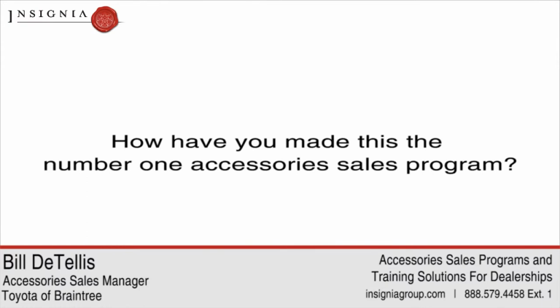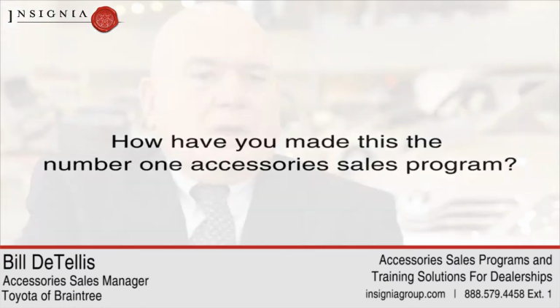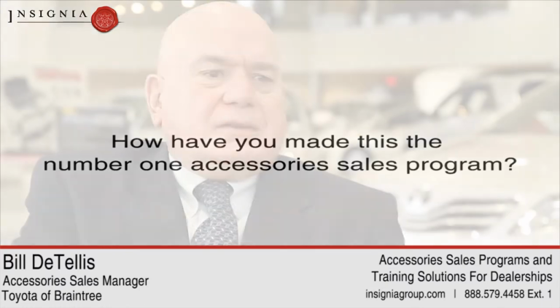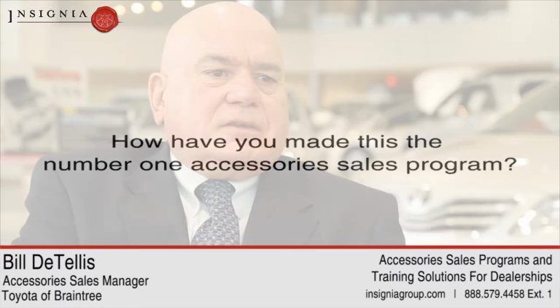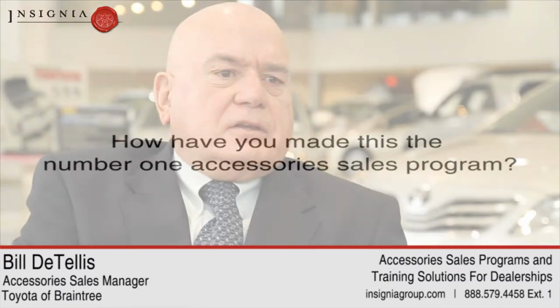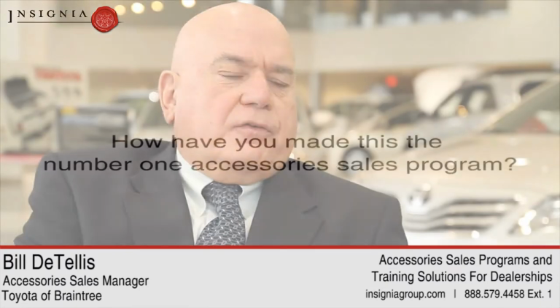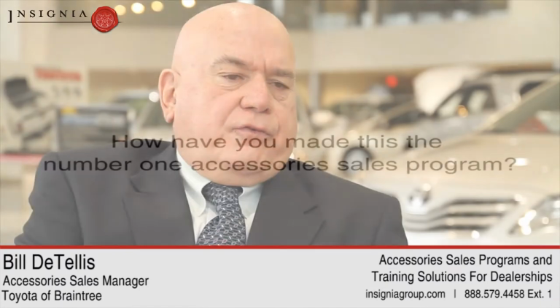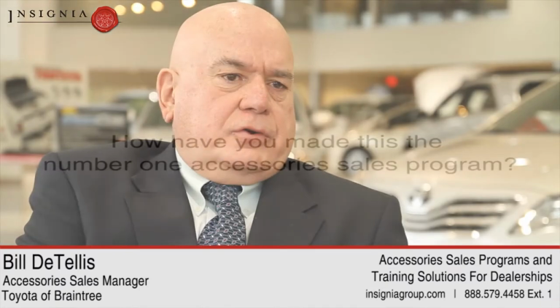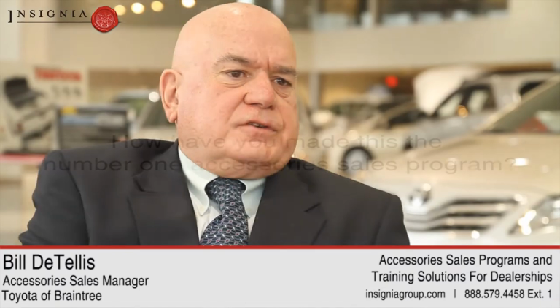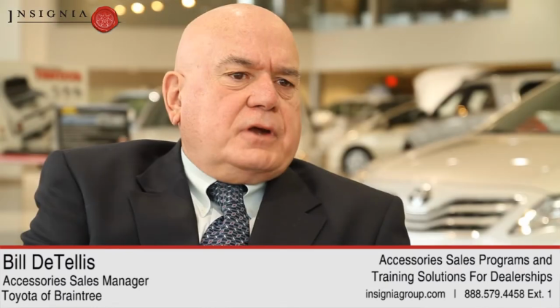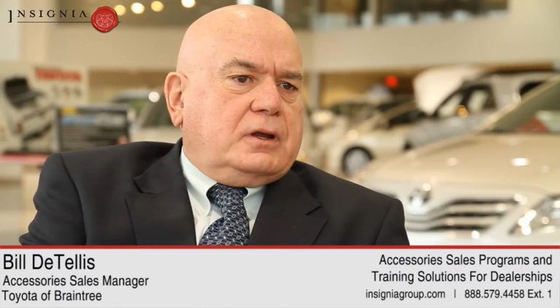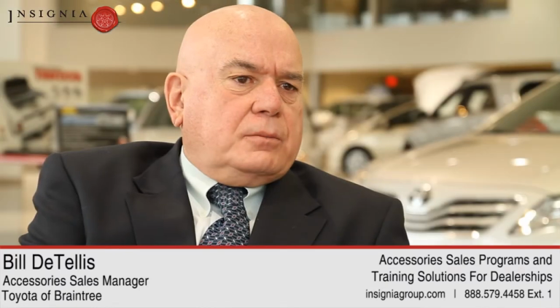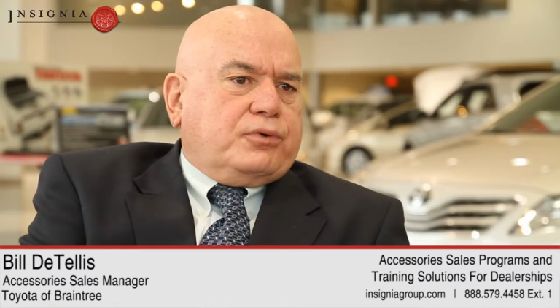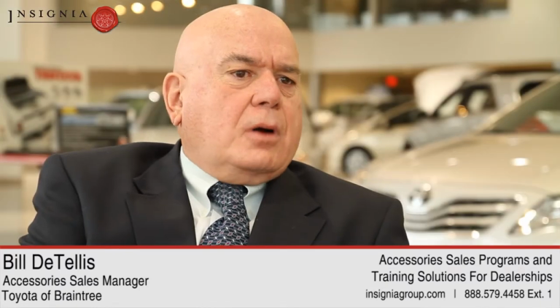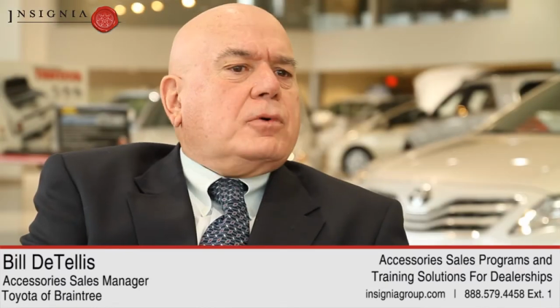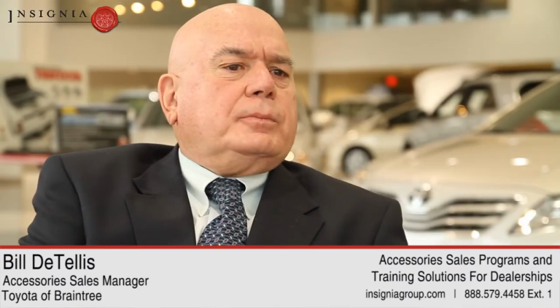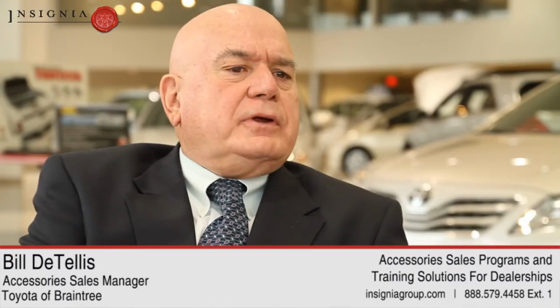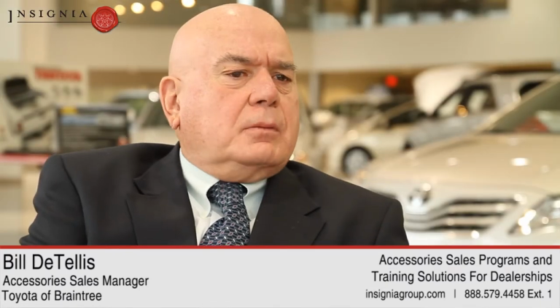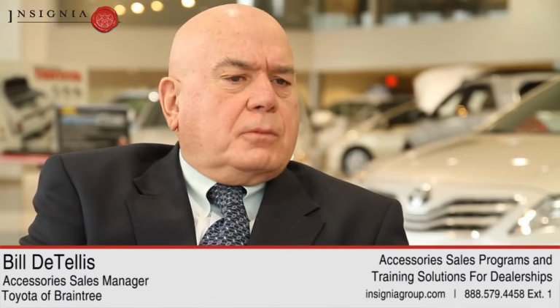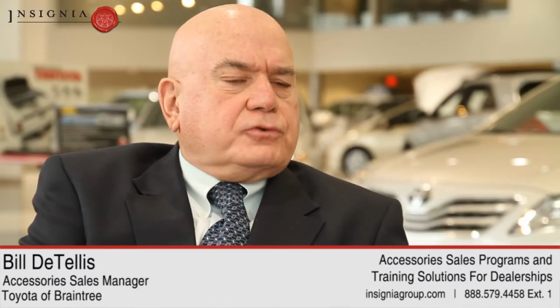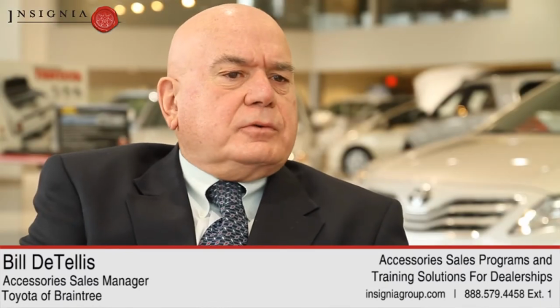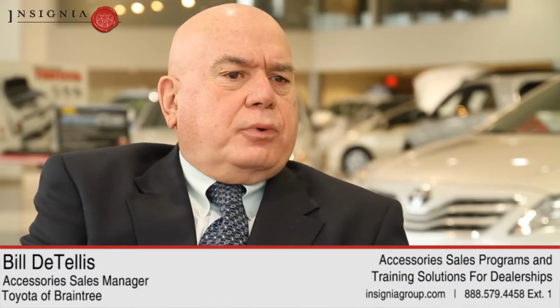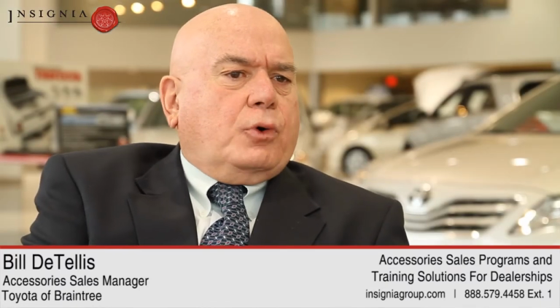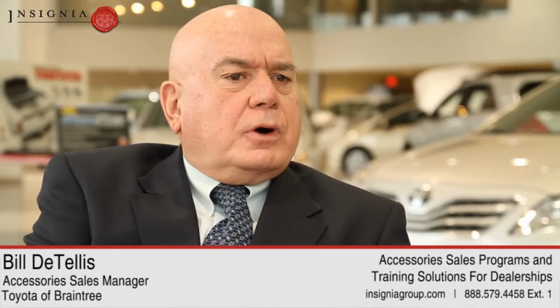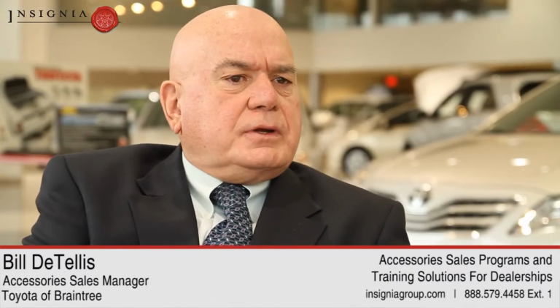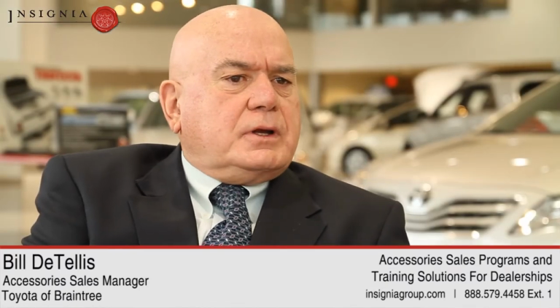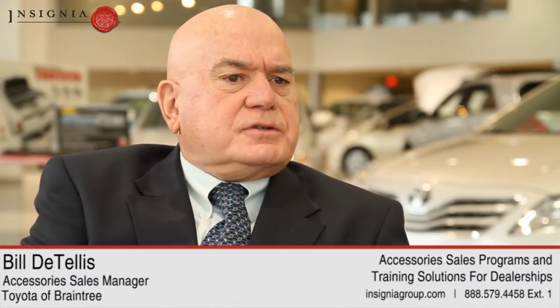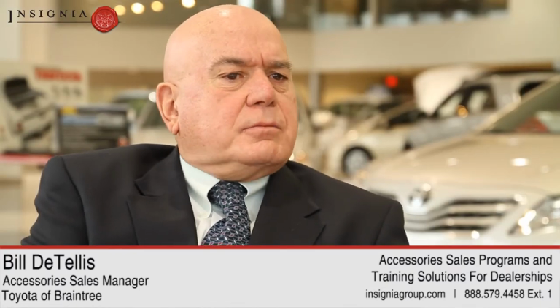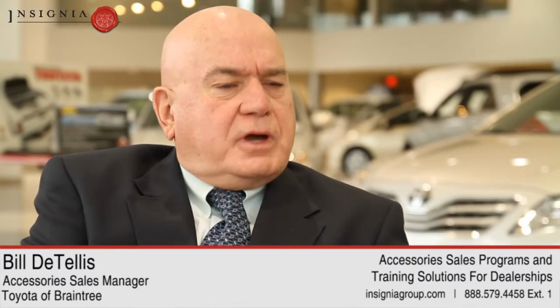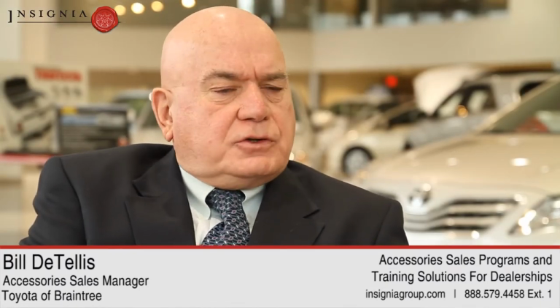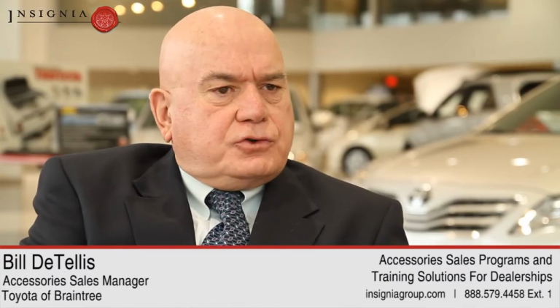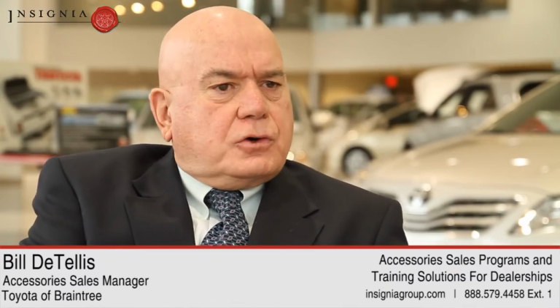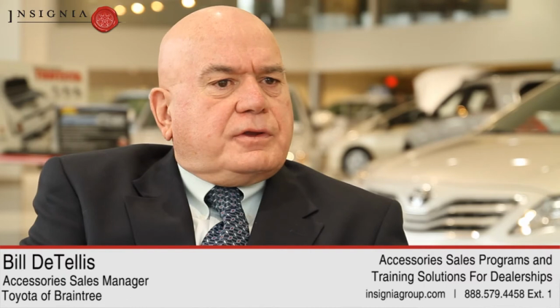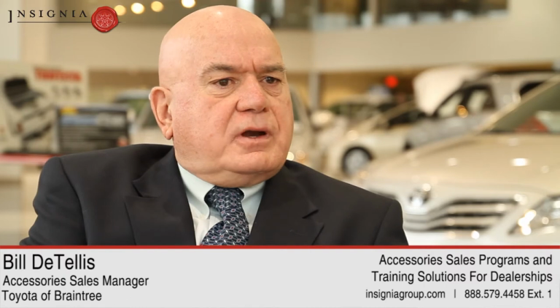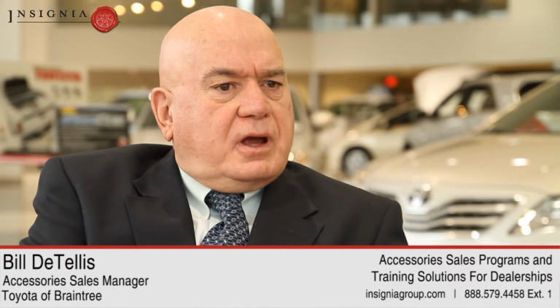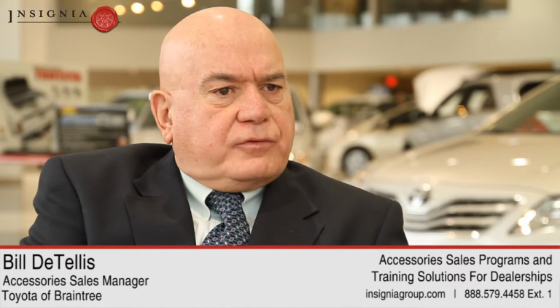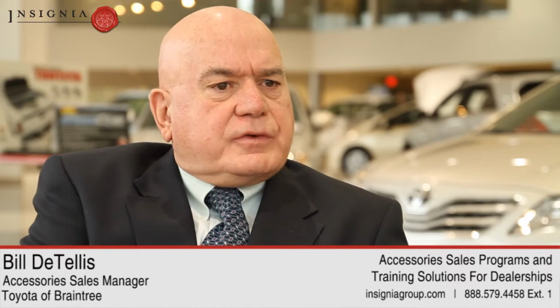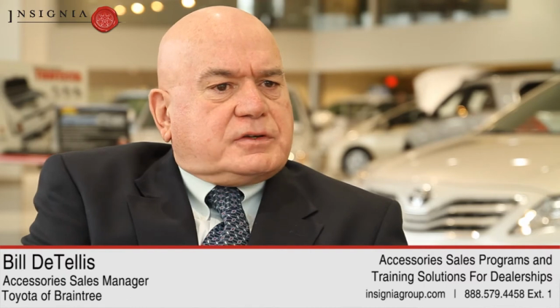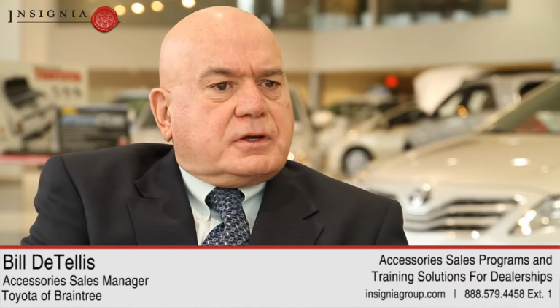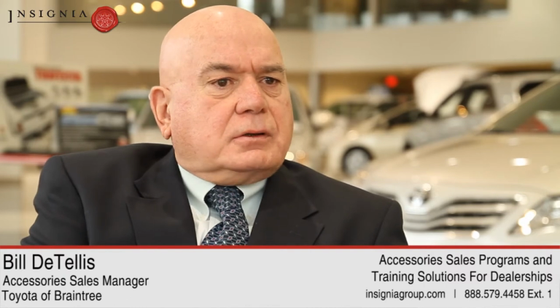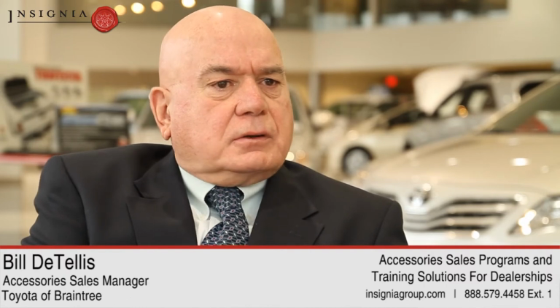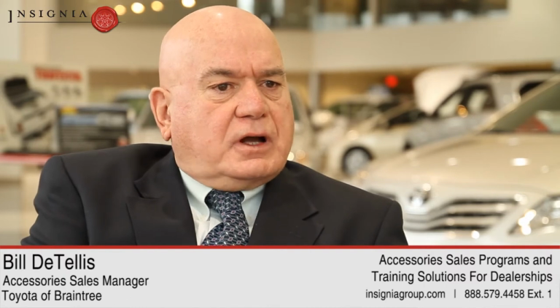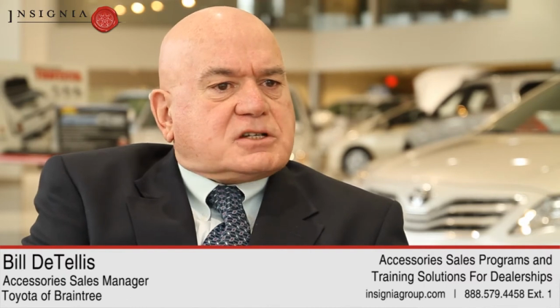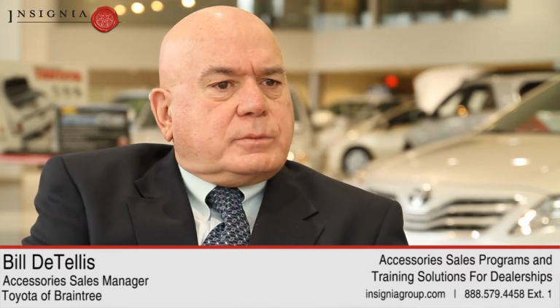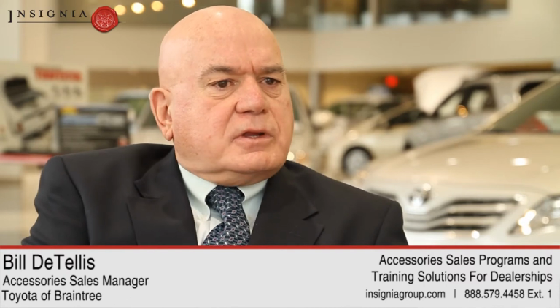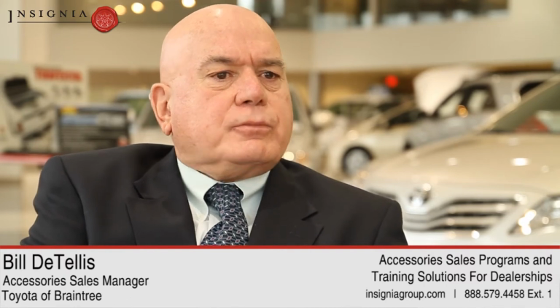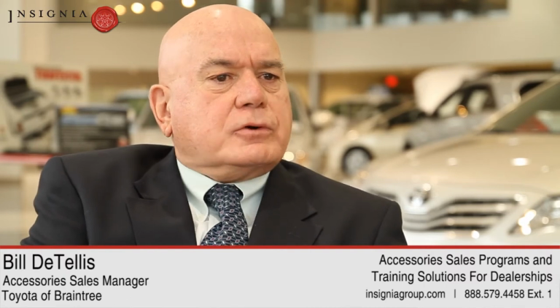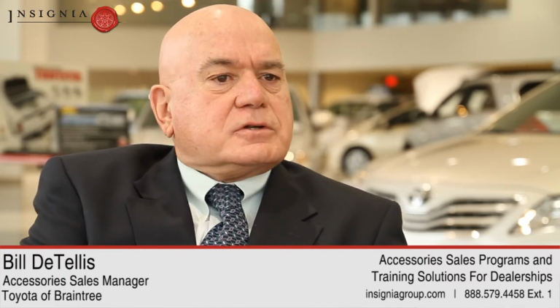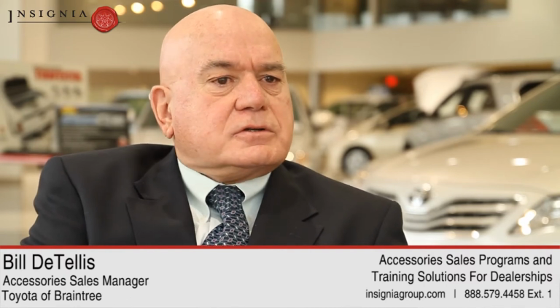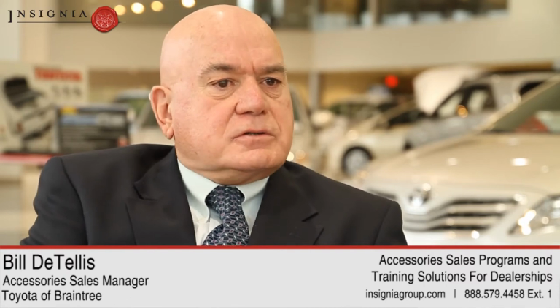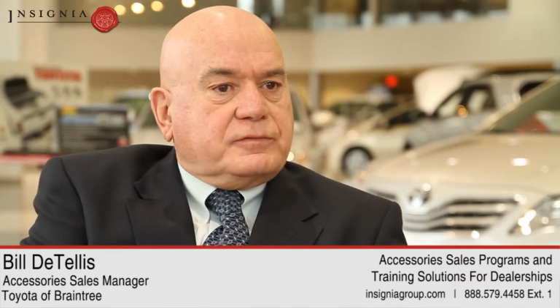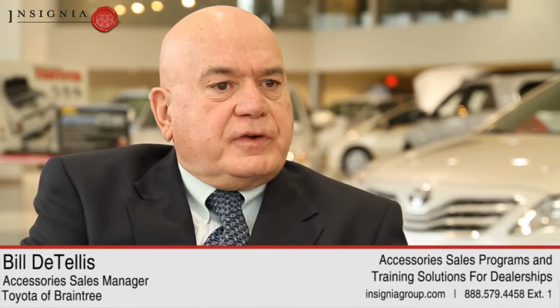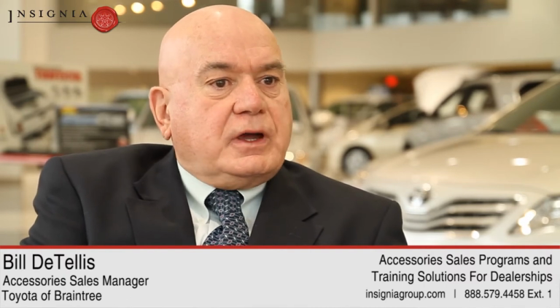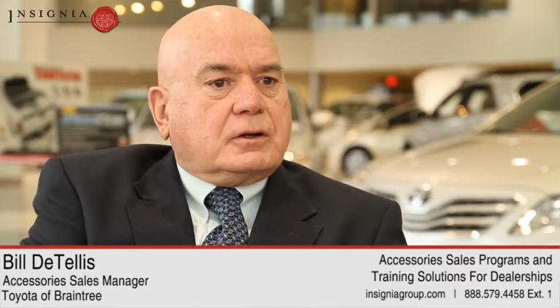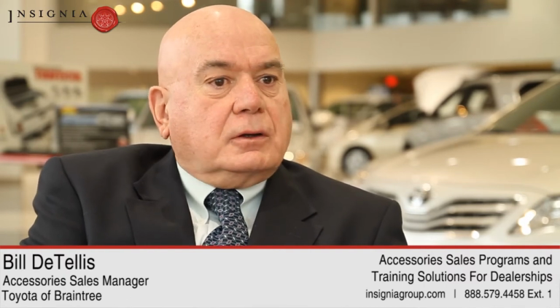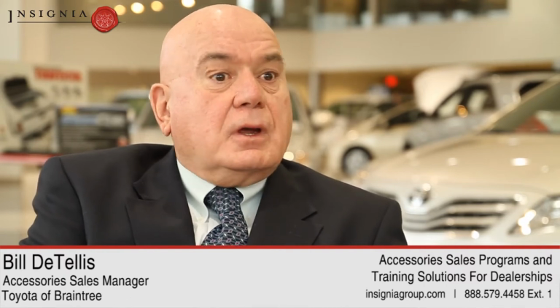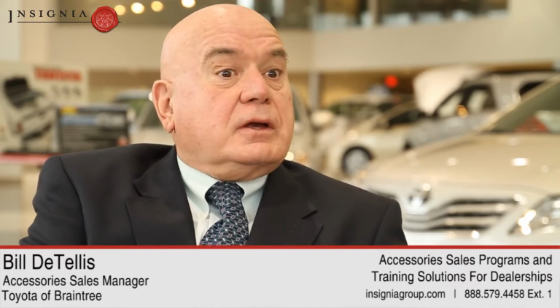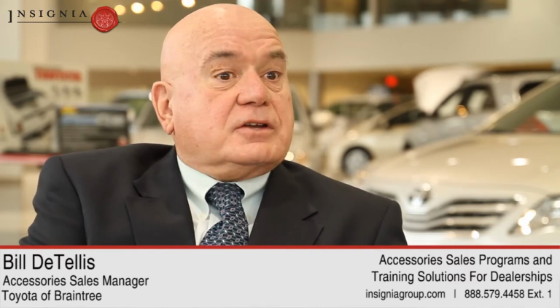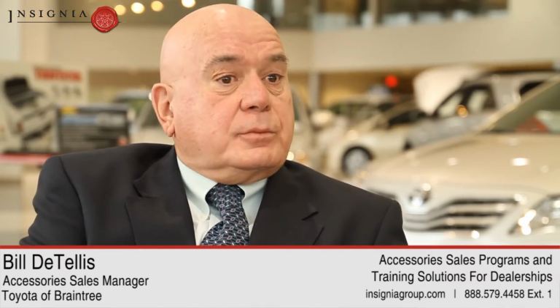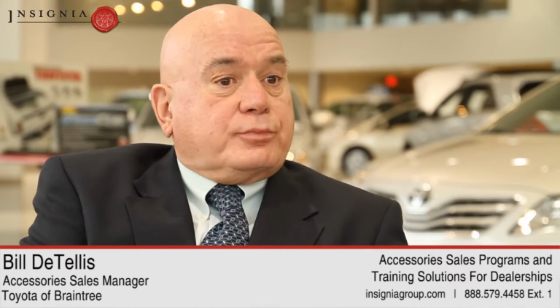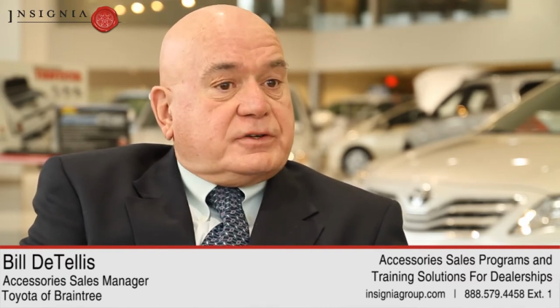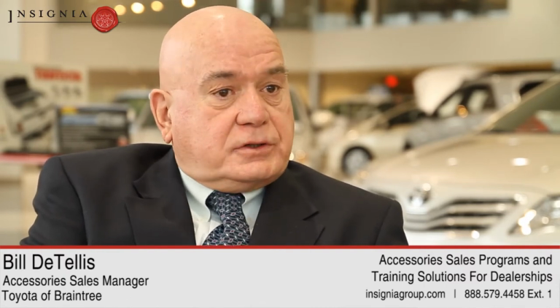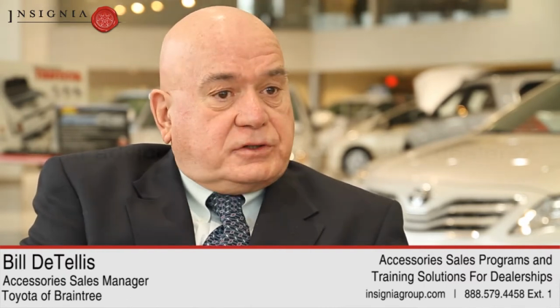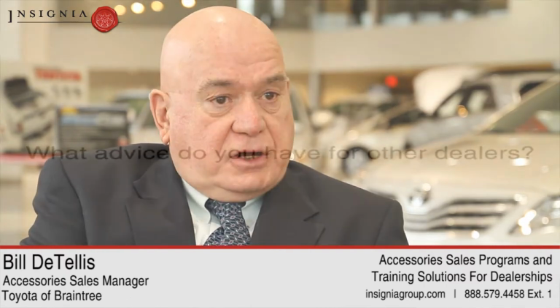The first thing, and probably the most important, is to make sure that every single customer that purchases a vehicle gets a presentation.